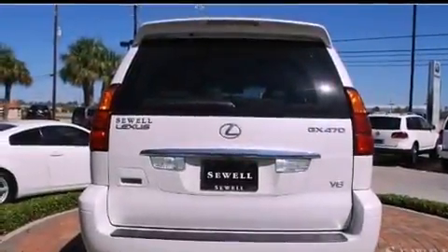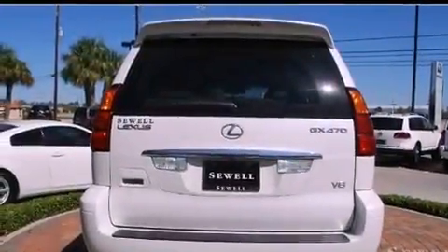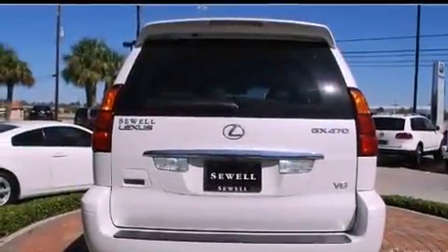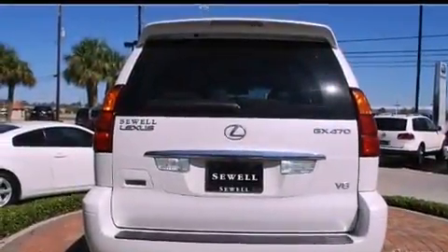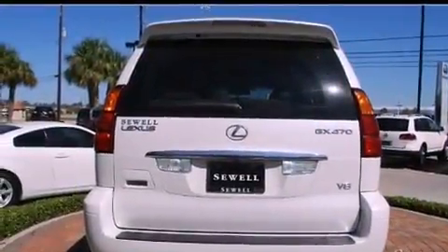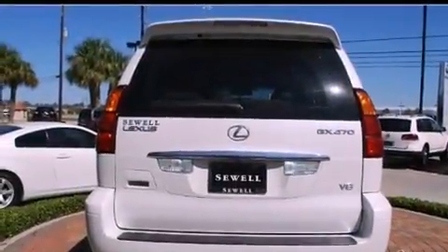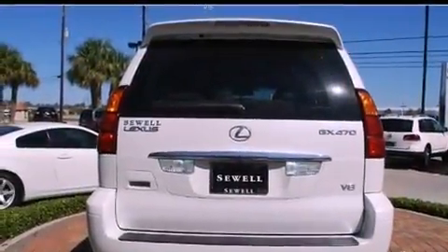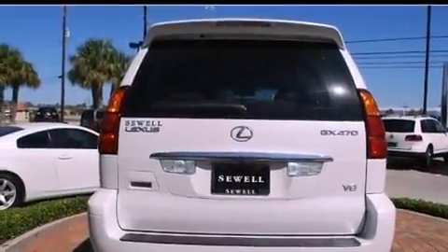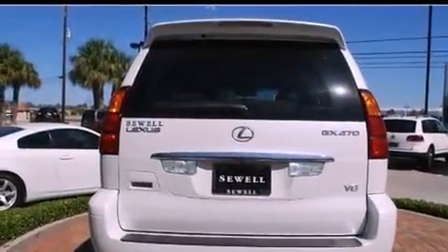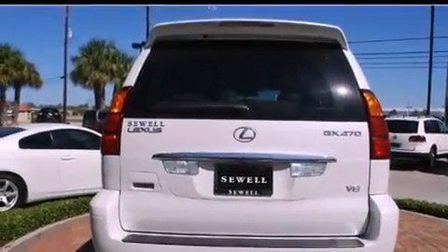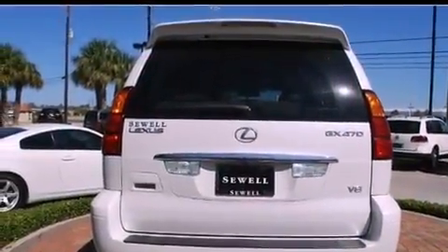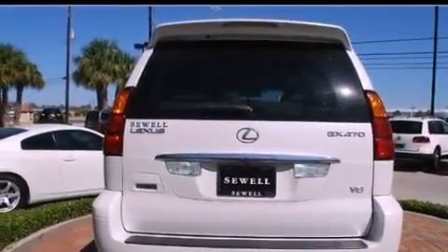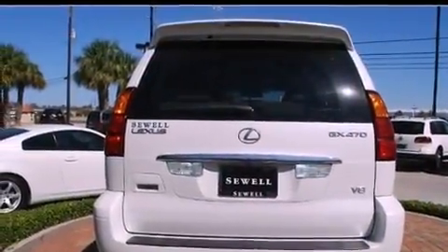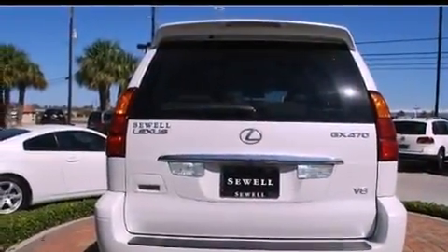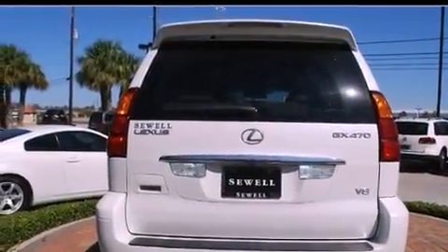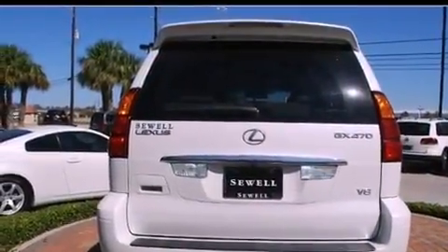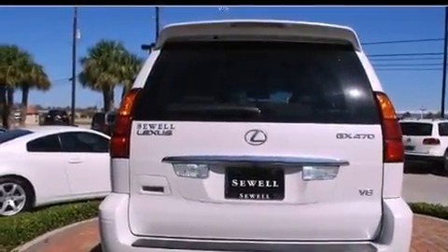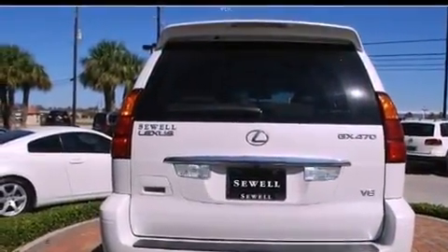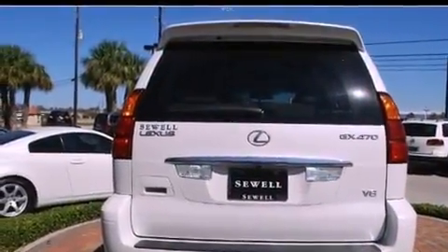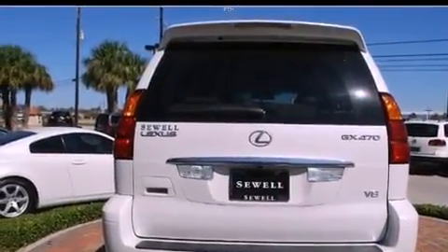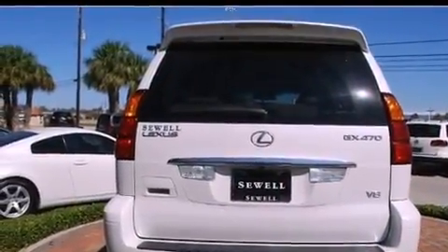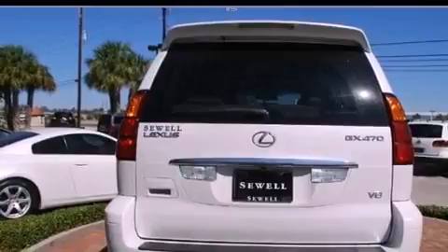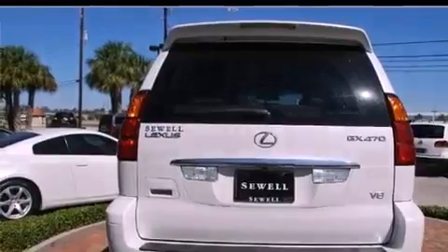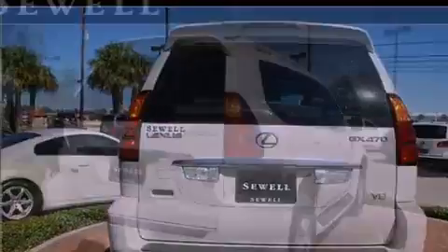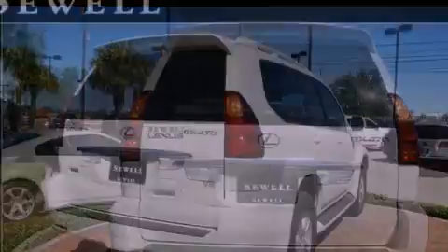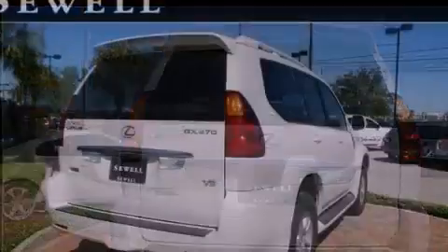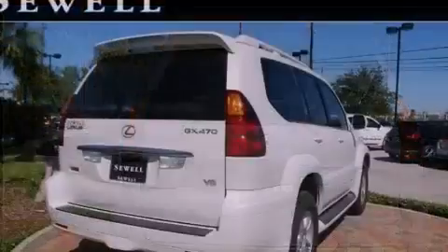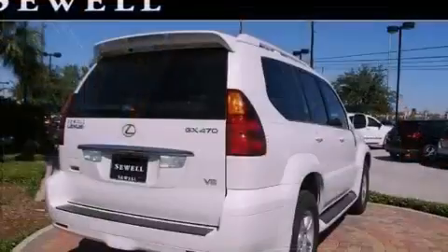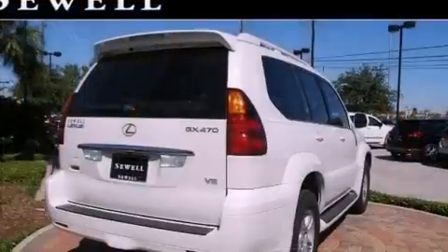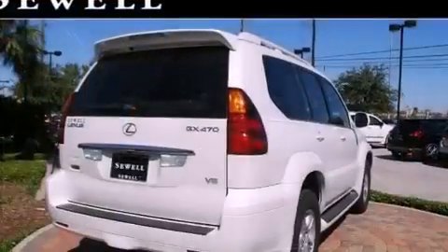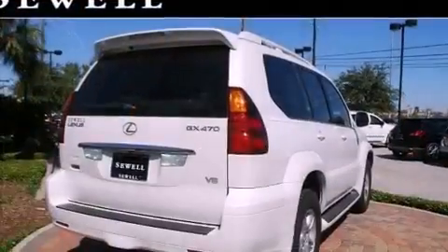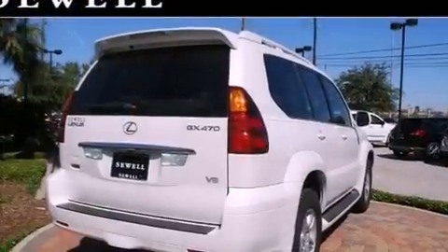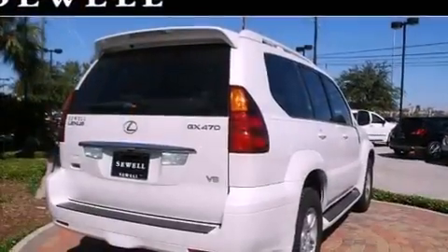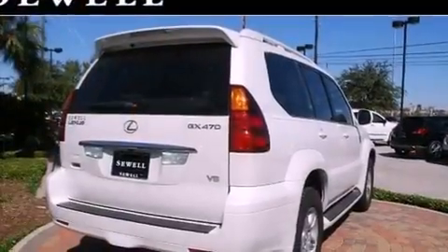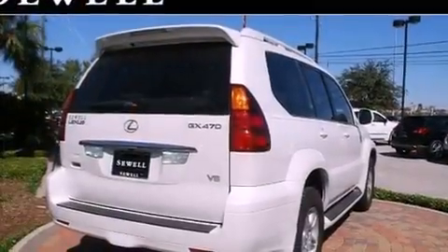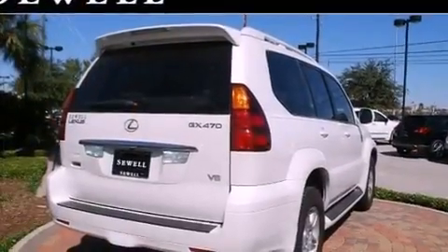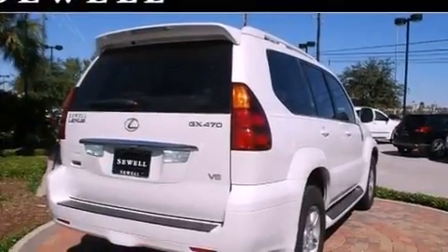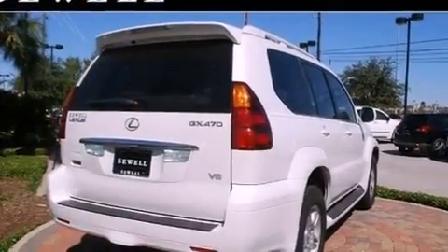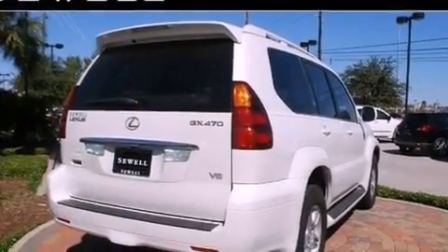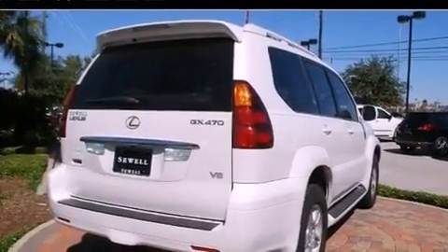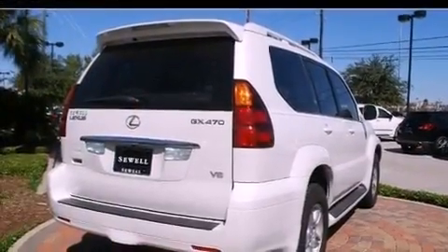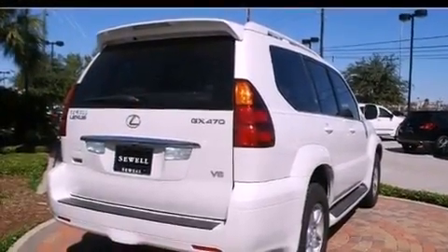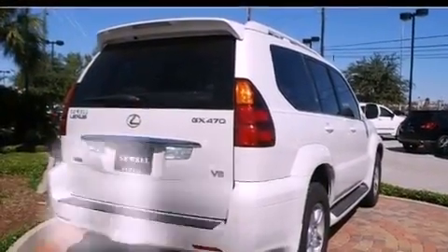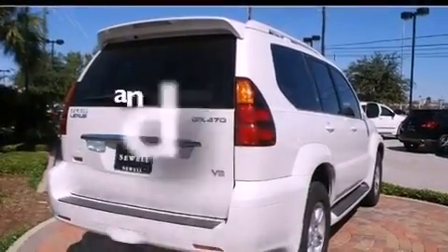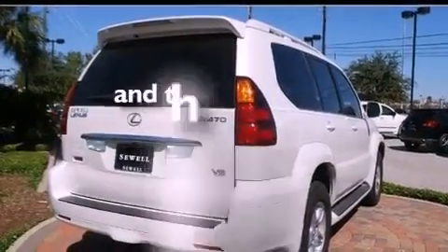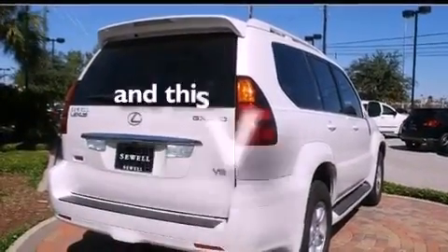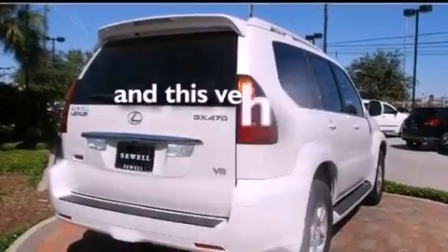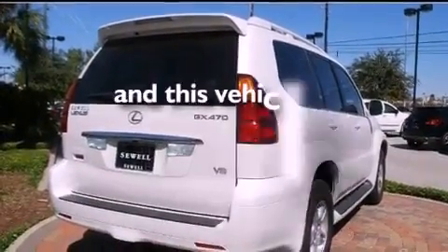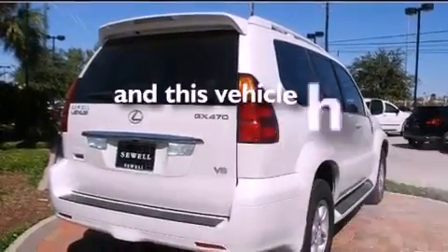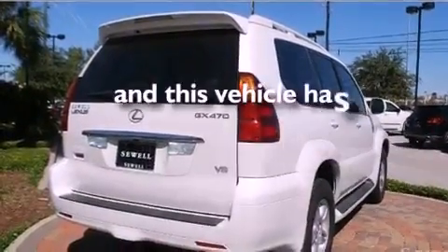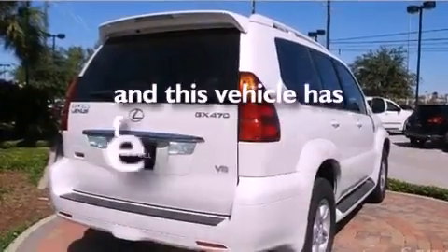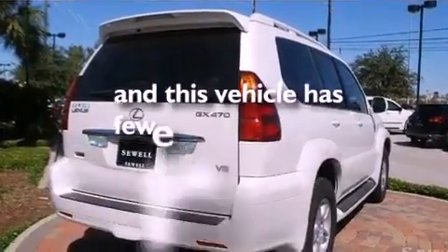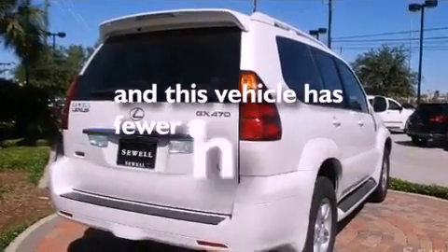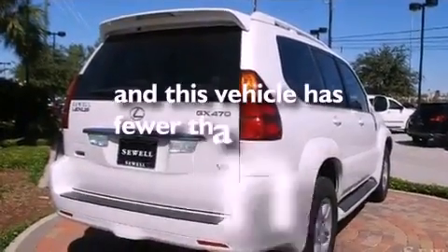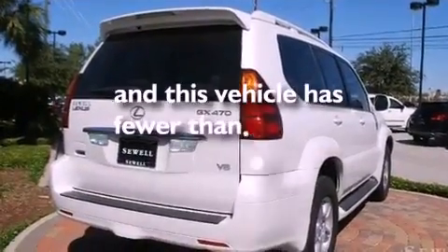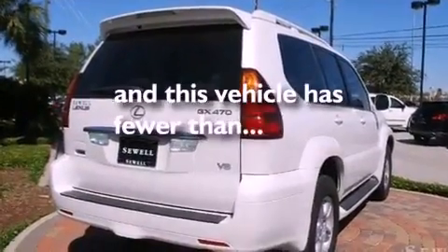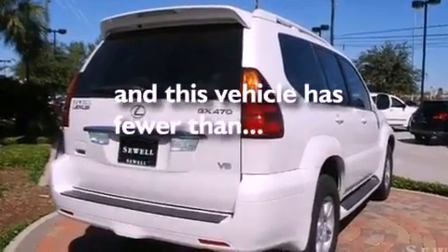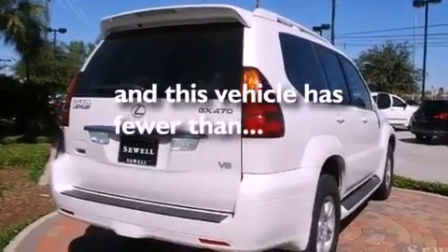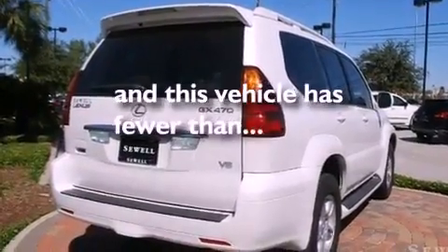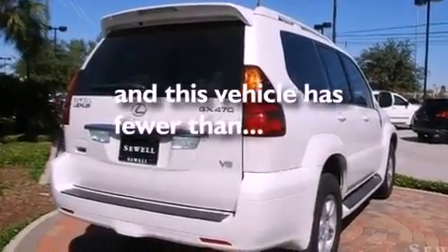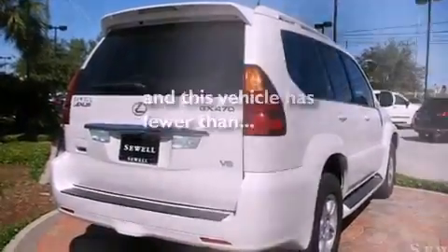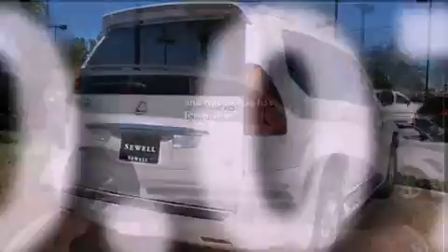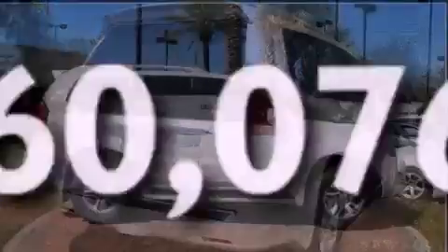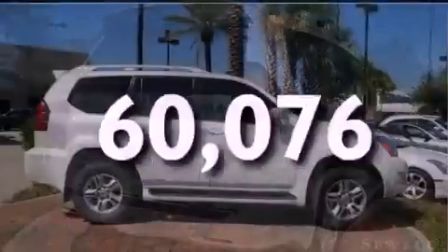Aluminum wheels, a low tire pressure indicator, heated side view mirrors, and this vehicle has fewer than 61,000 miles on the odometer.